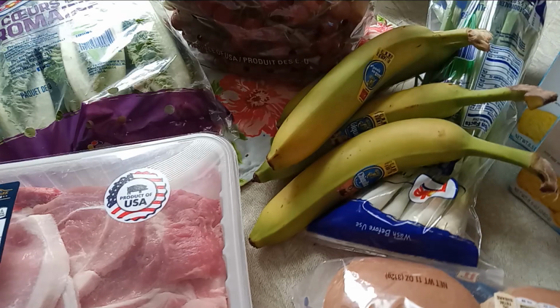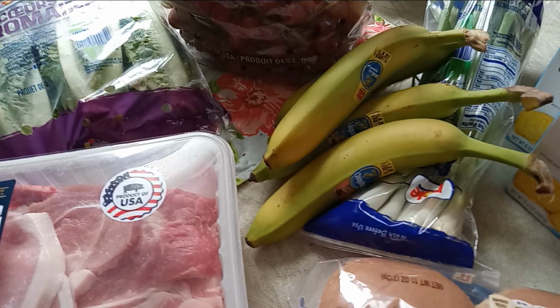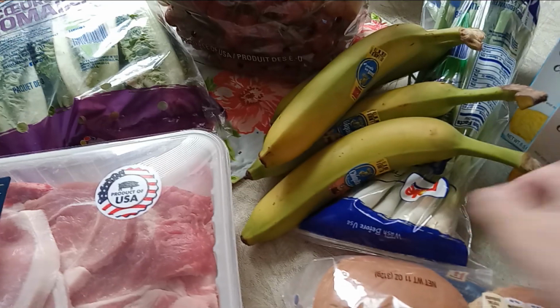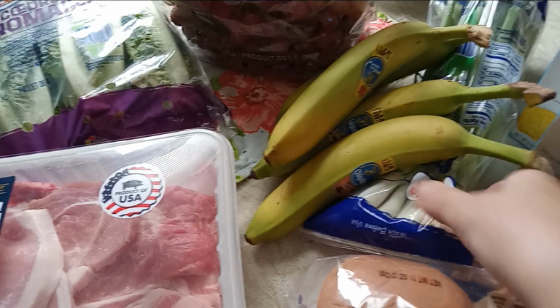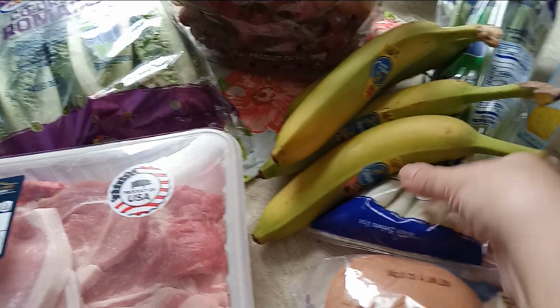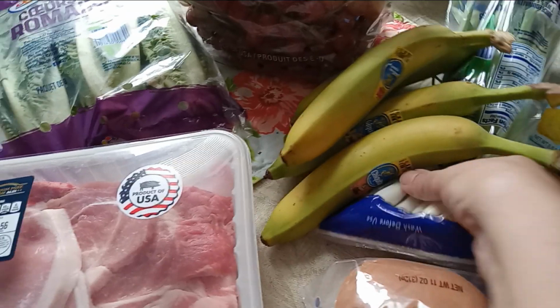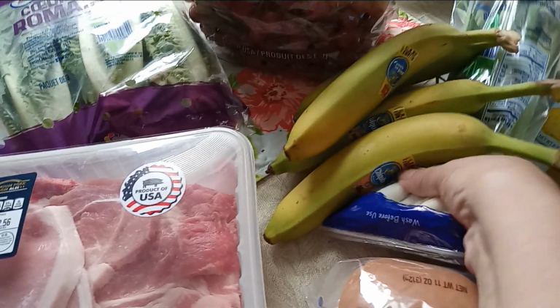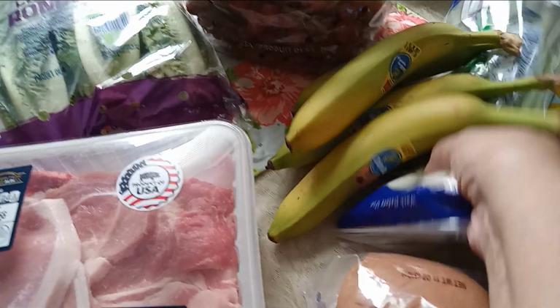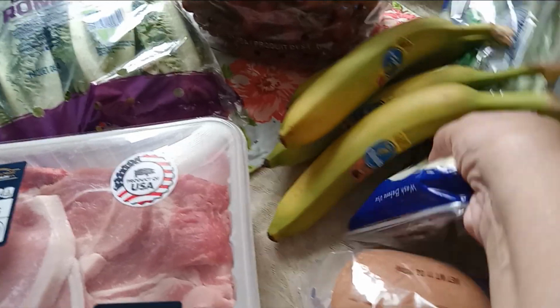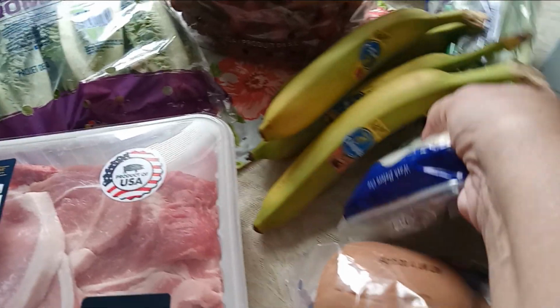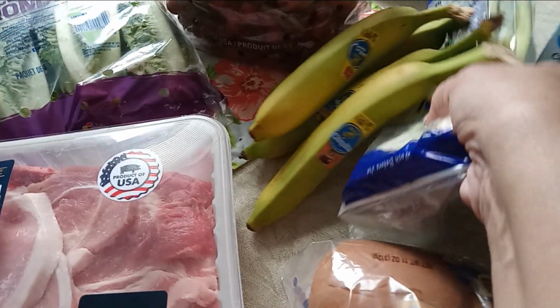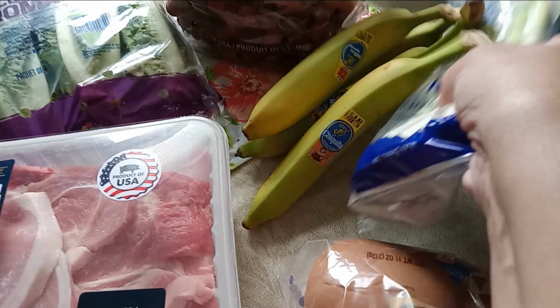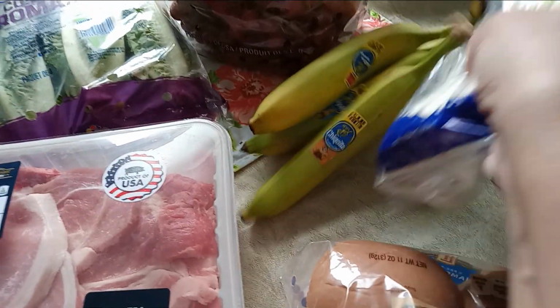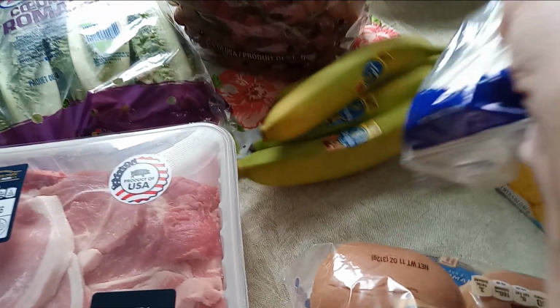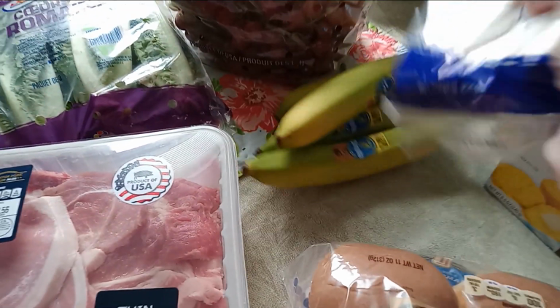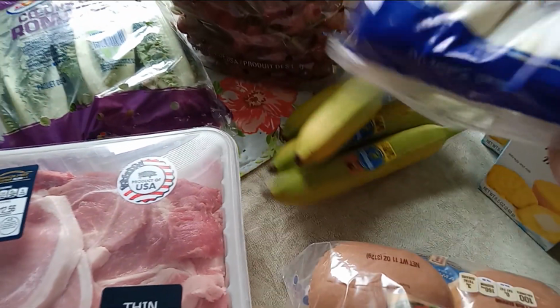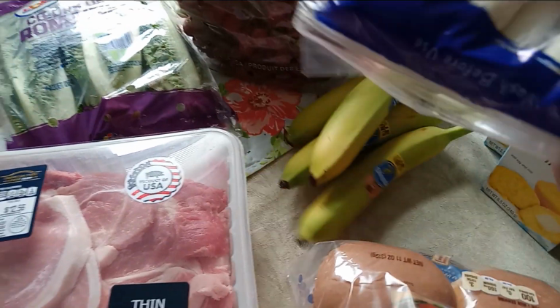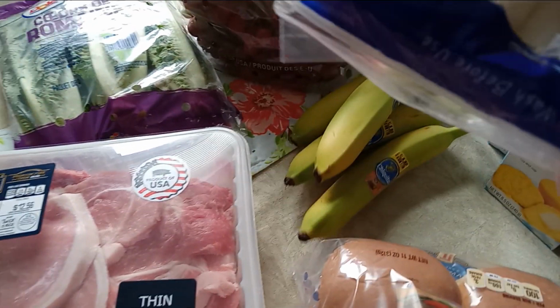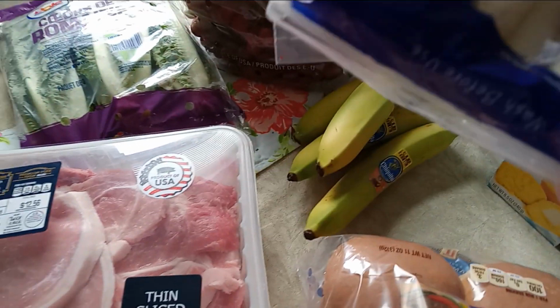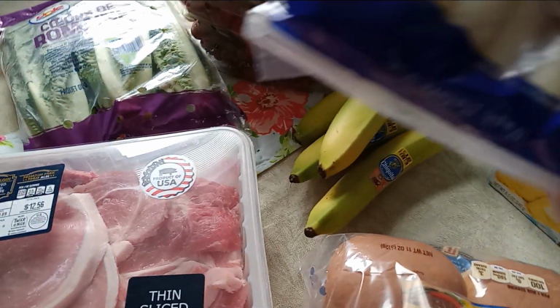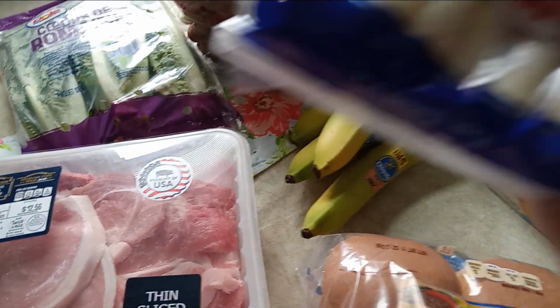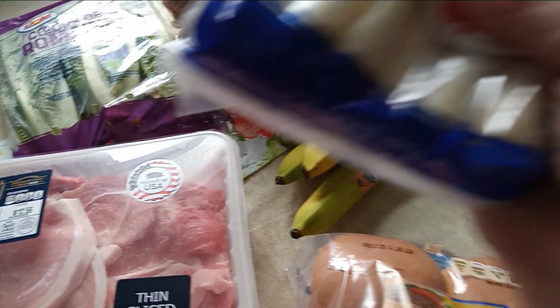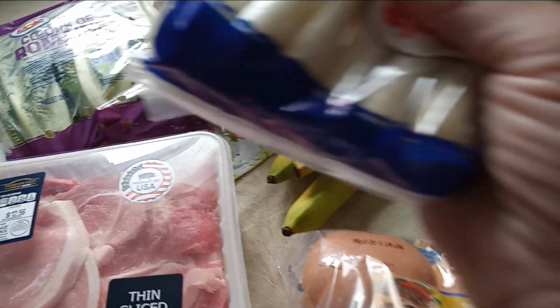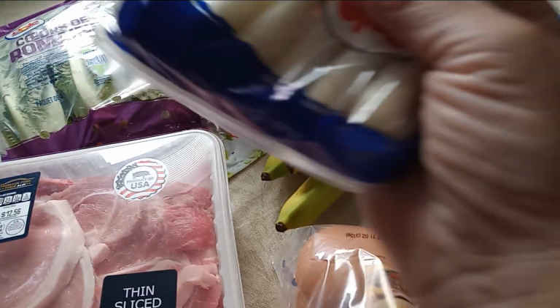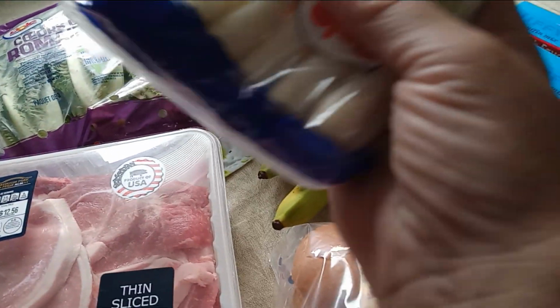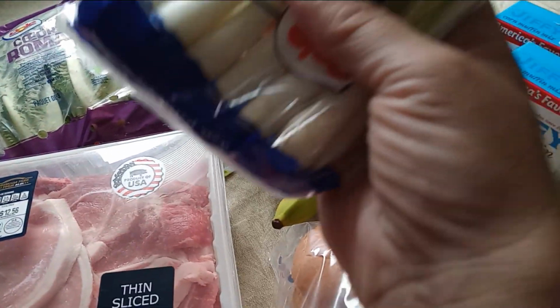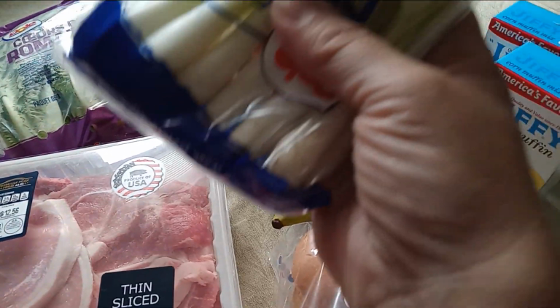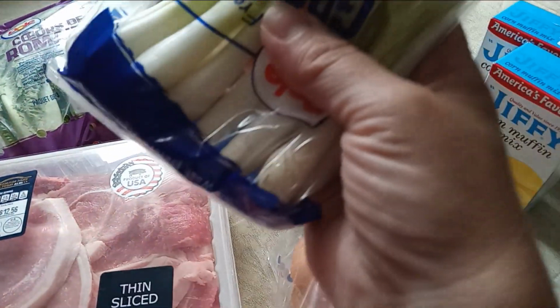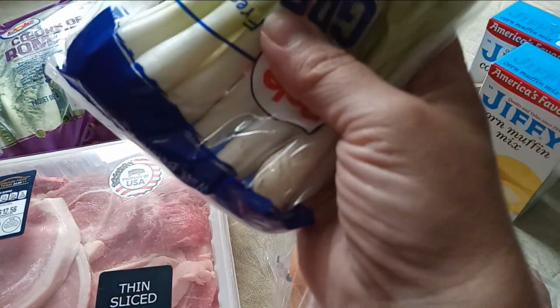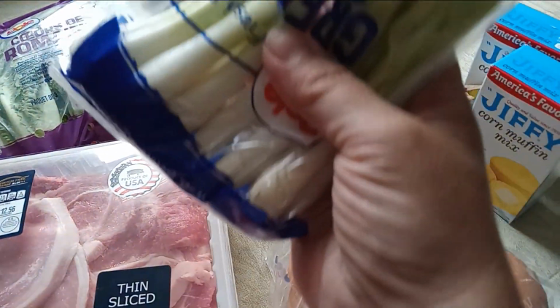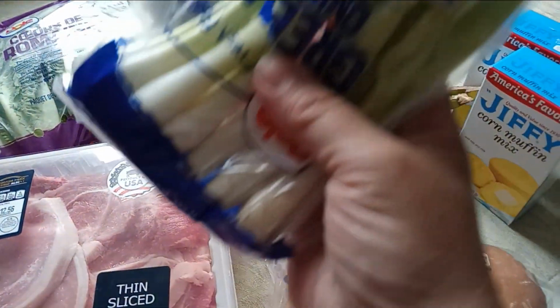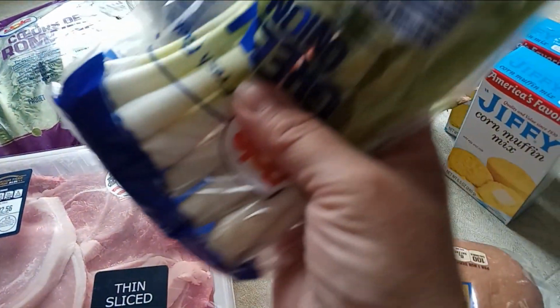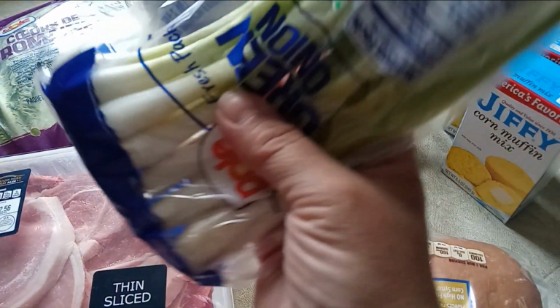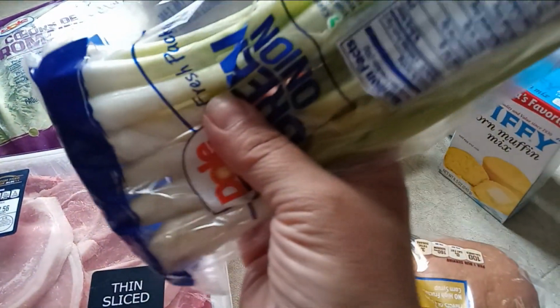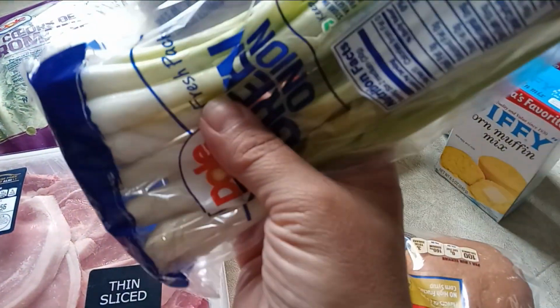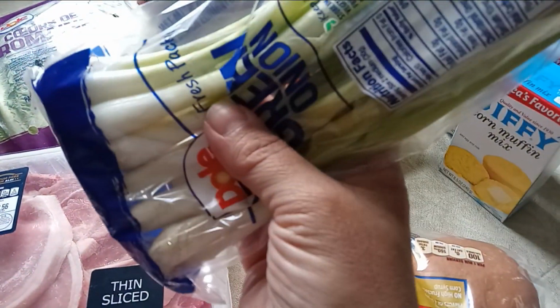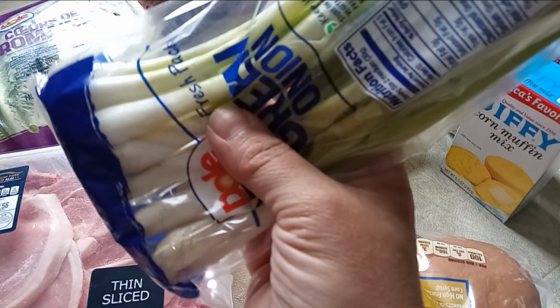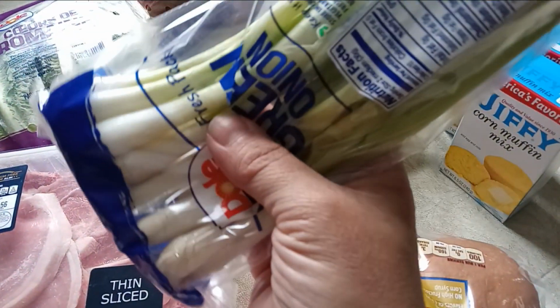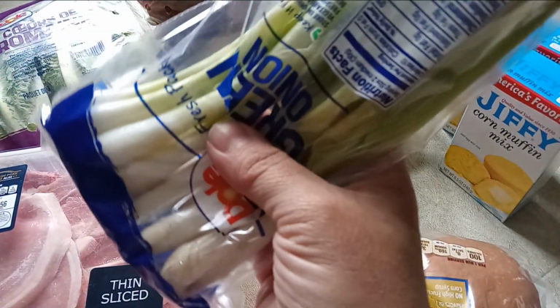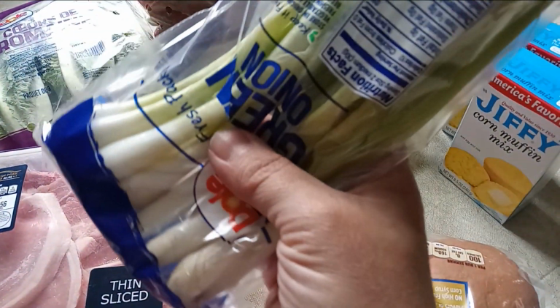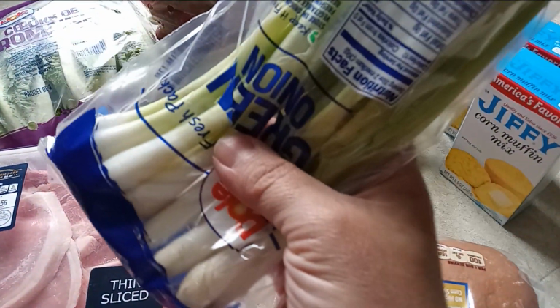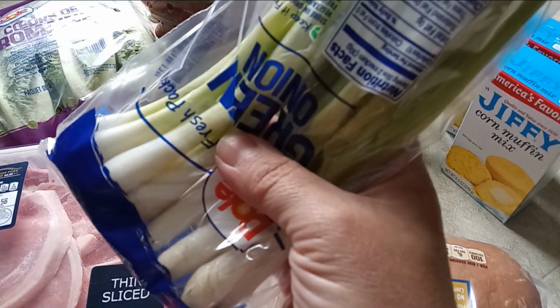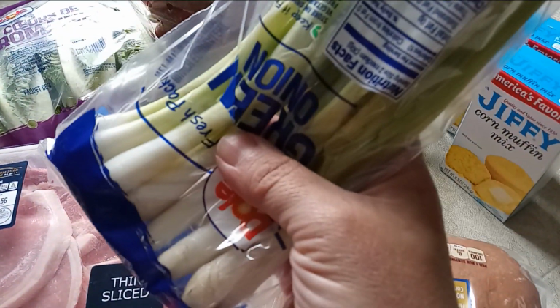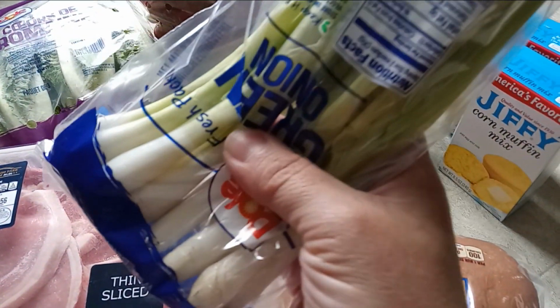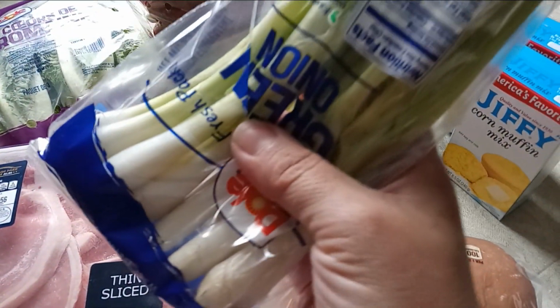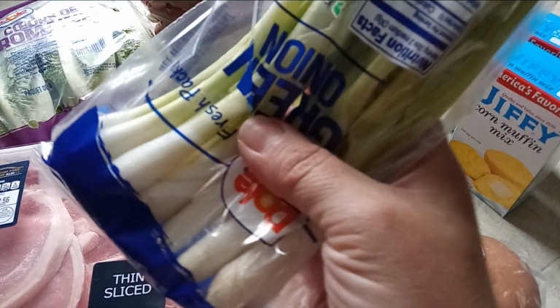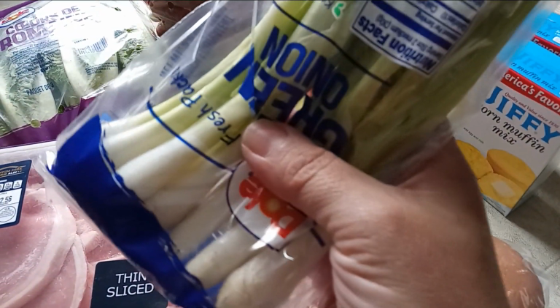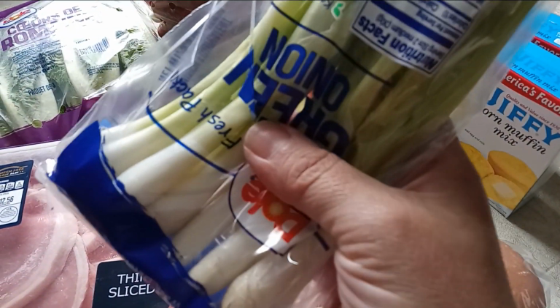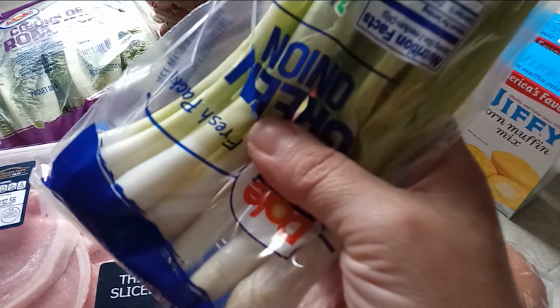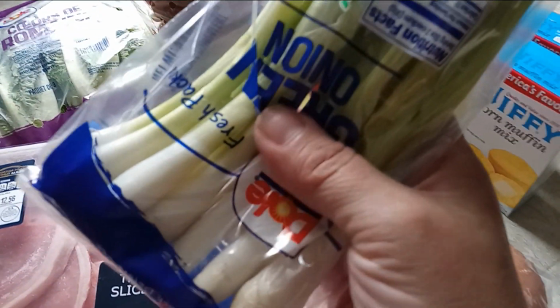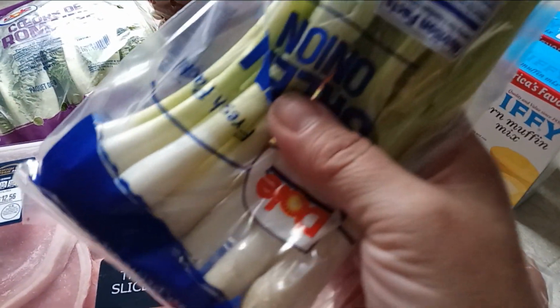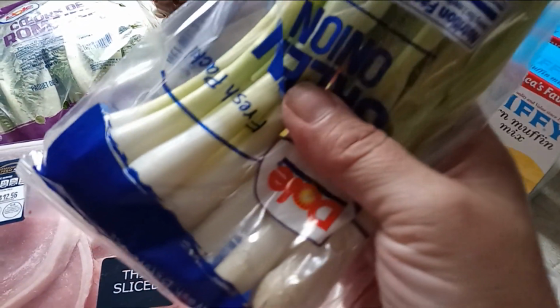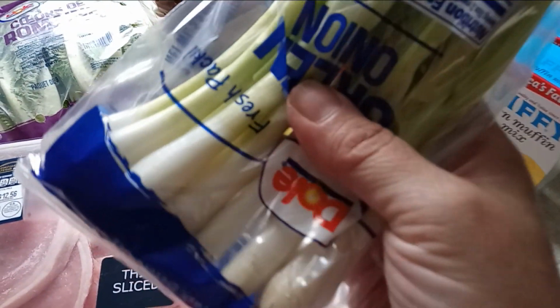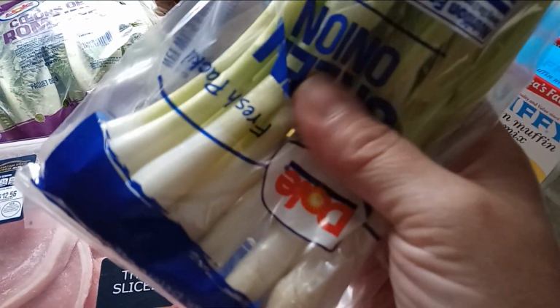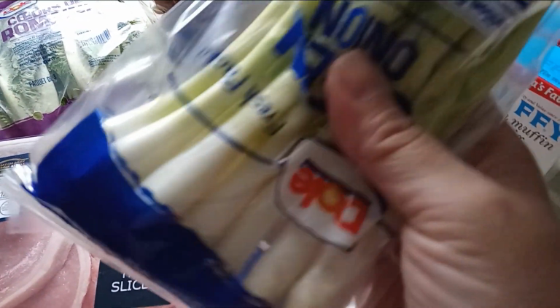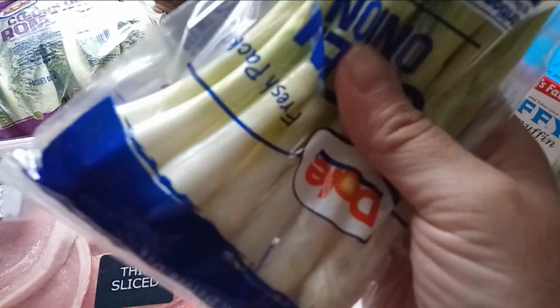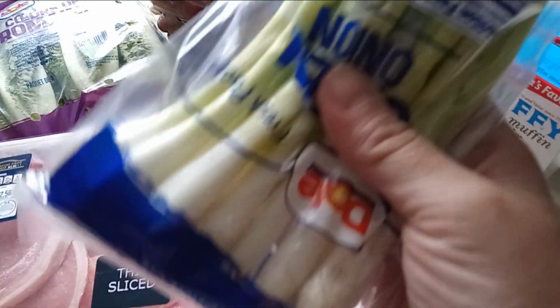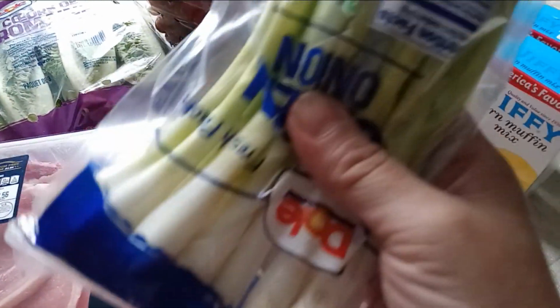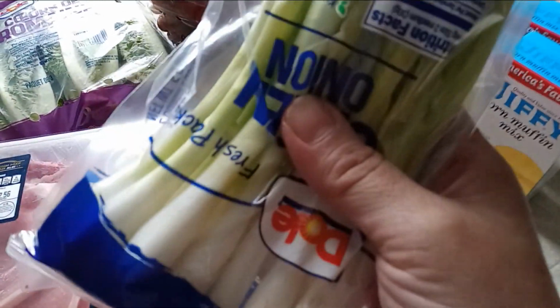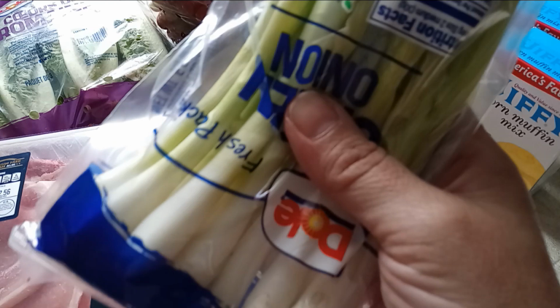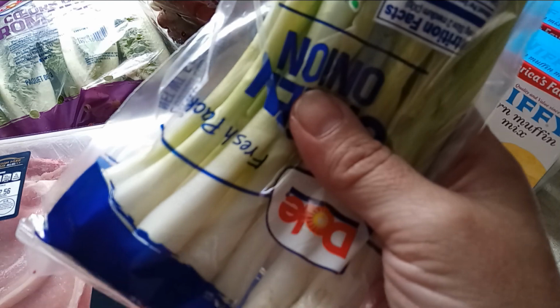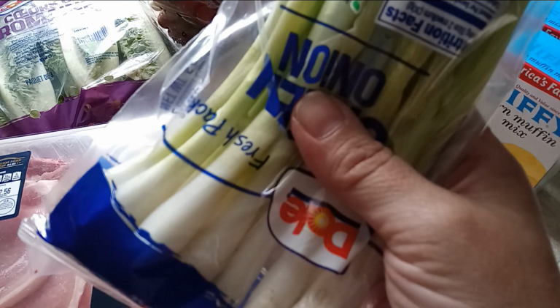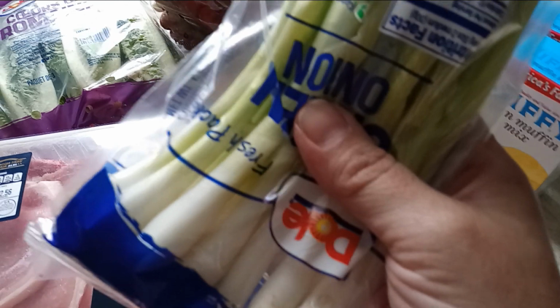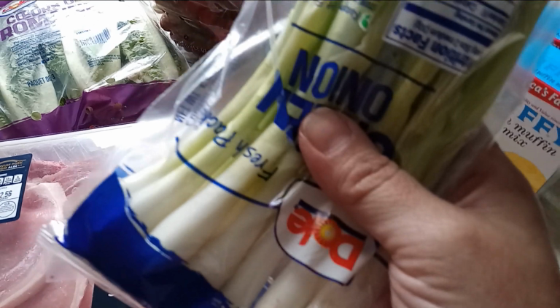I did buy some scallions and the reason is I do want to dehydrate some.